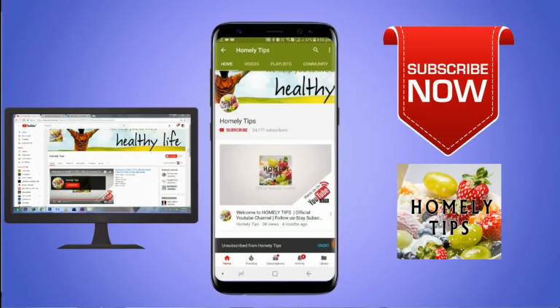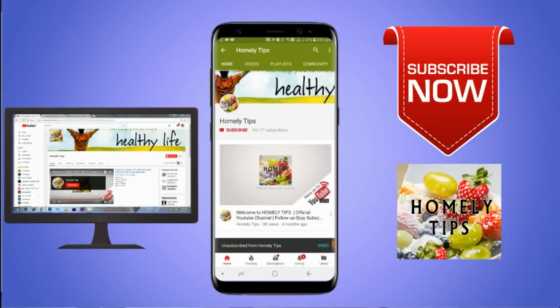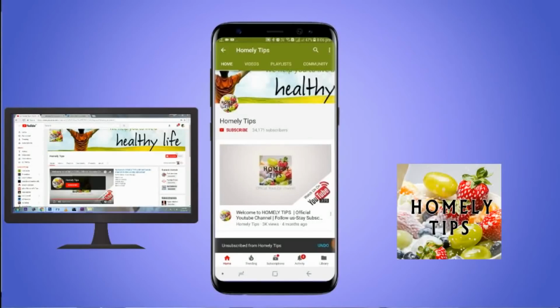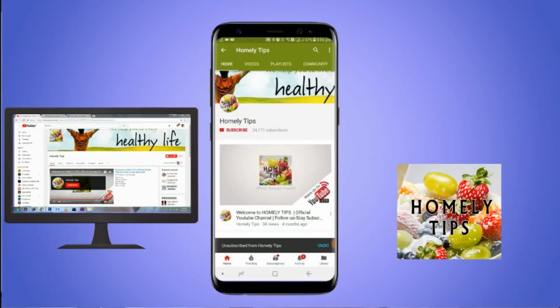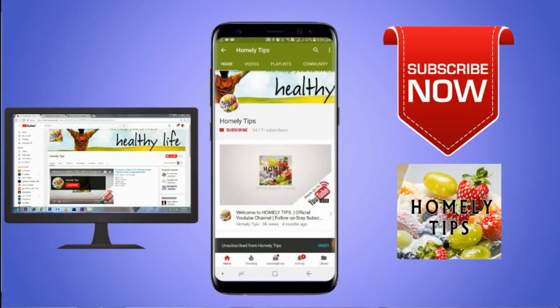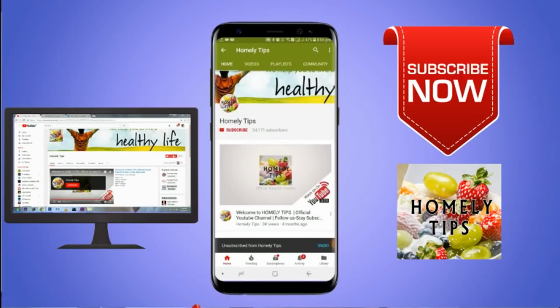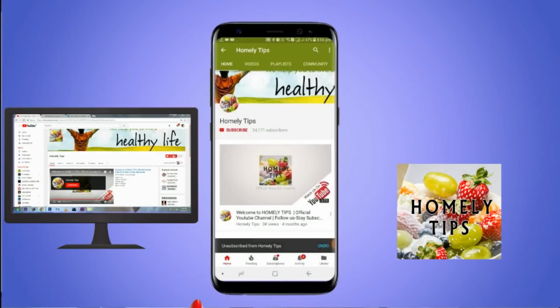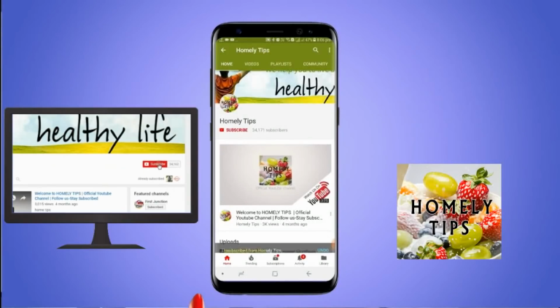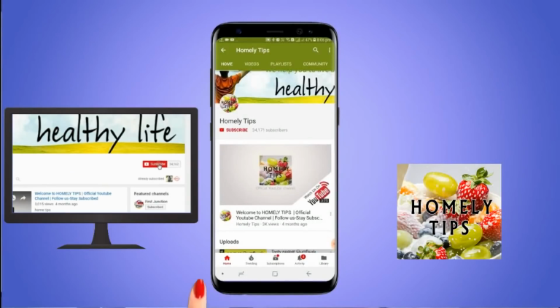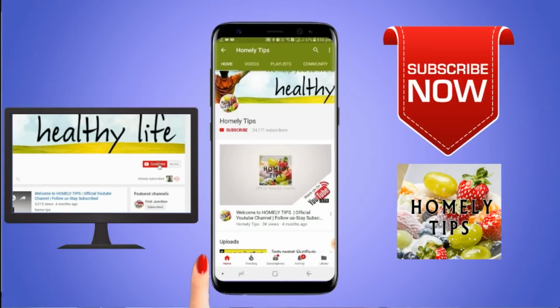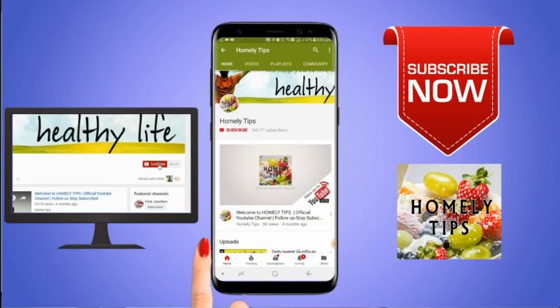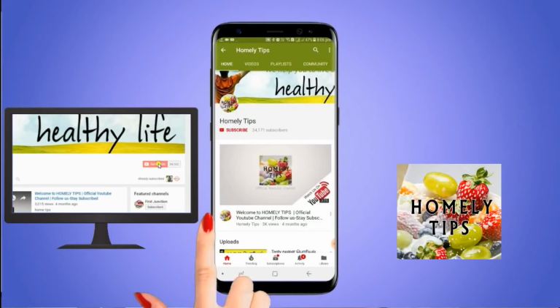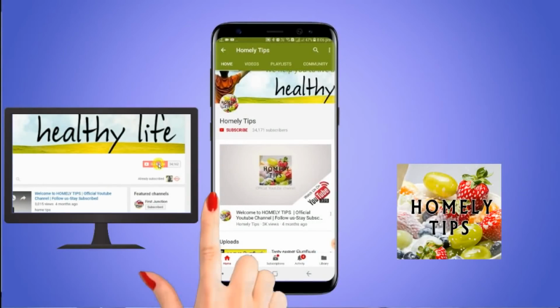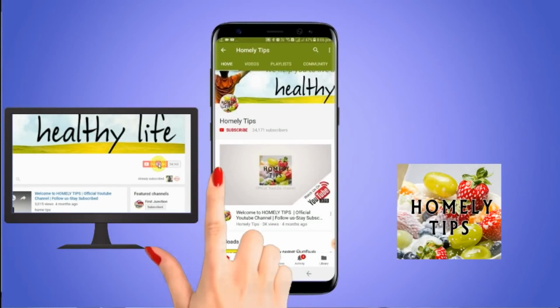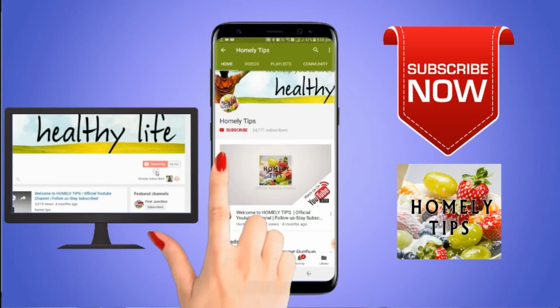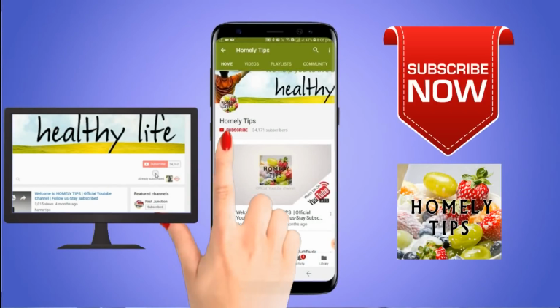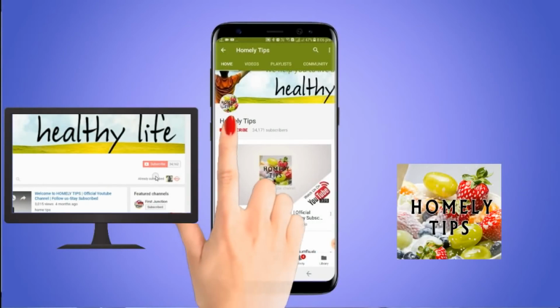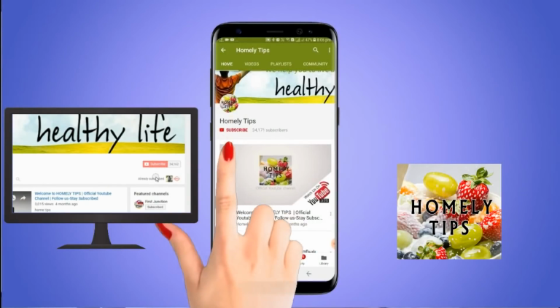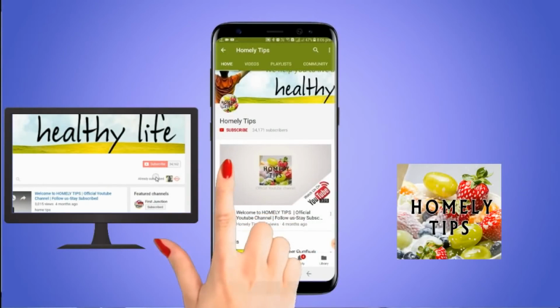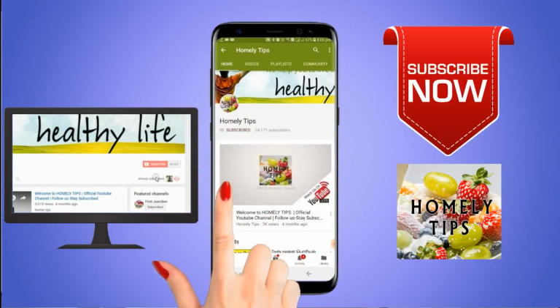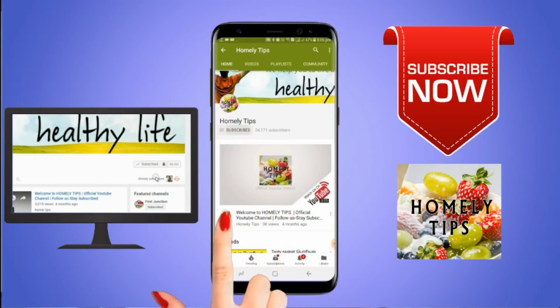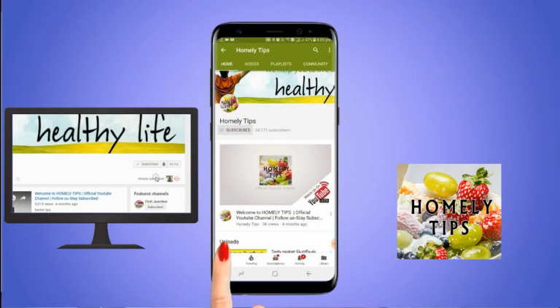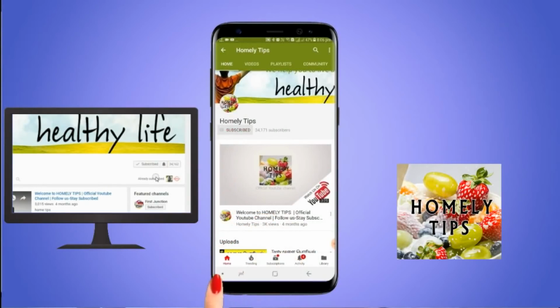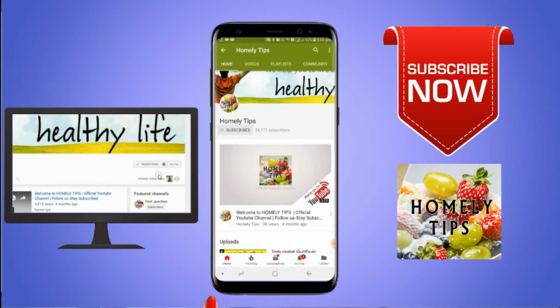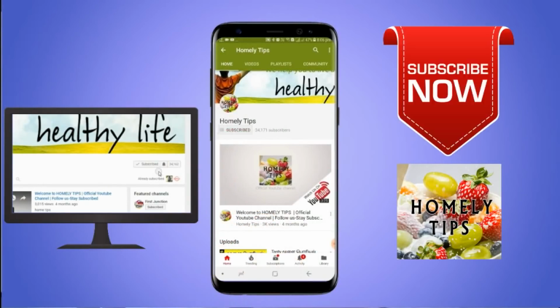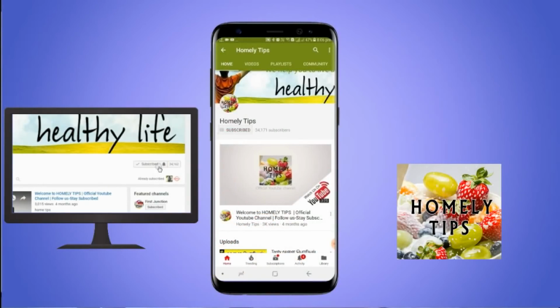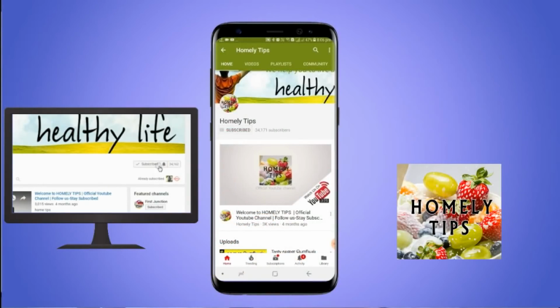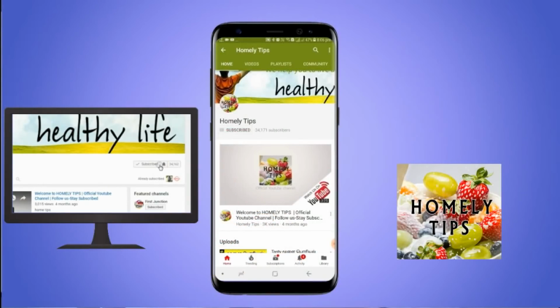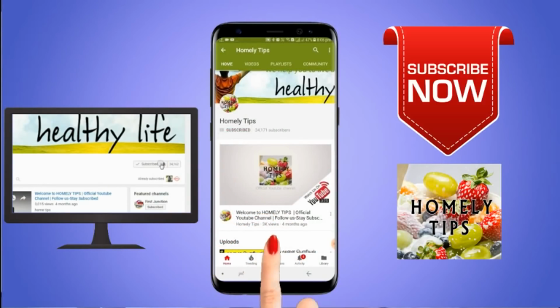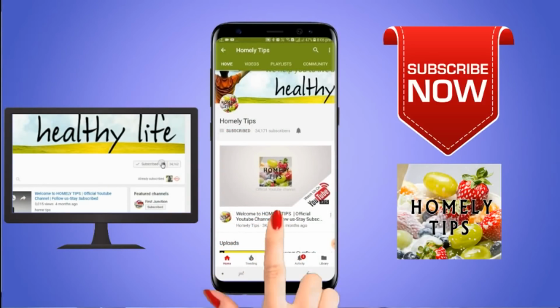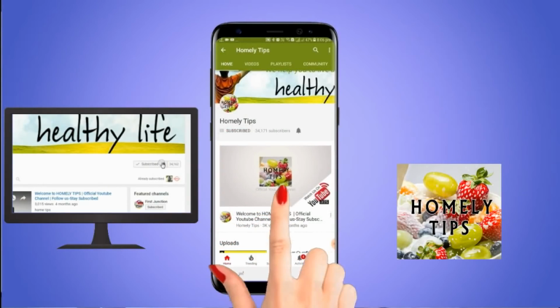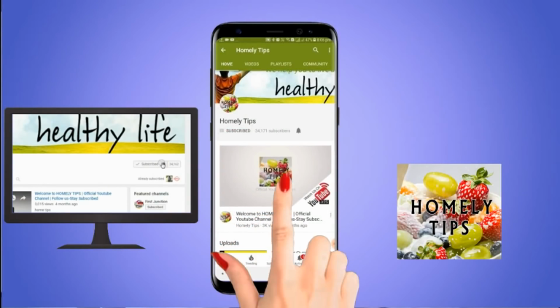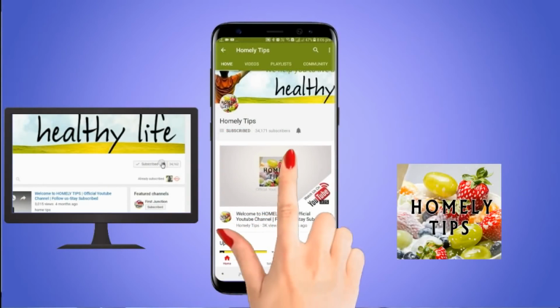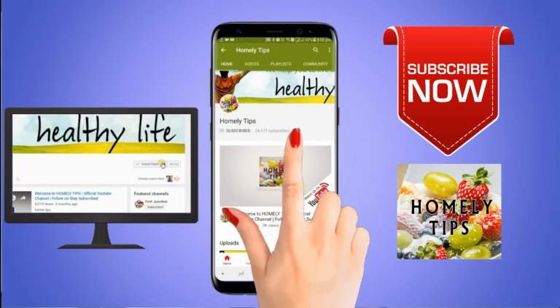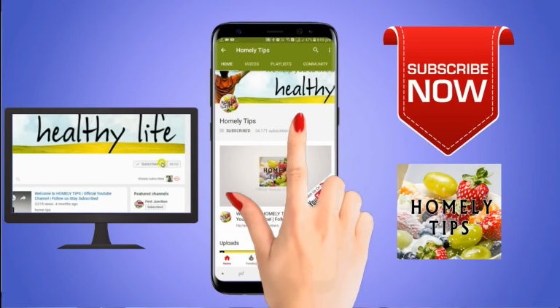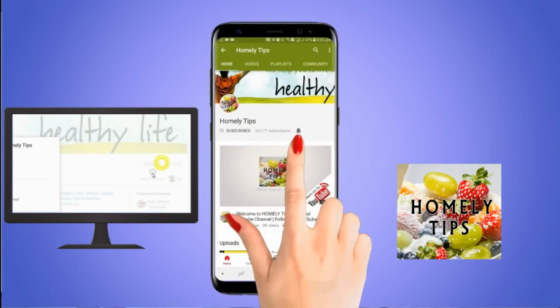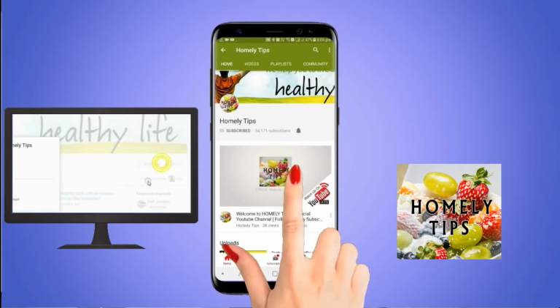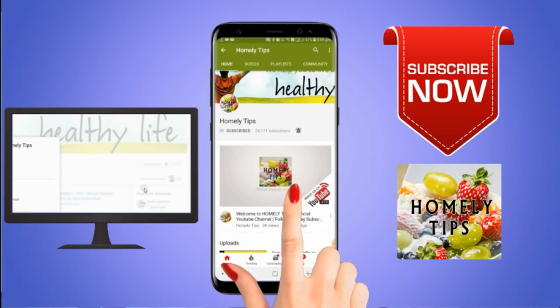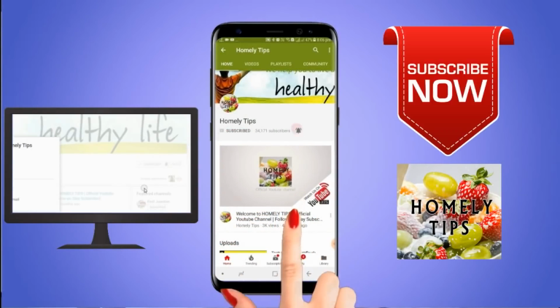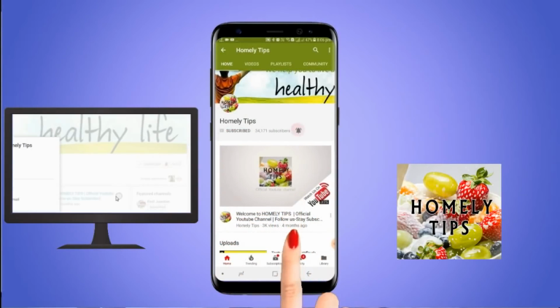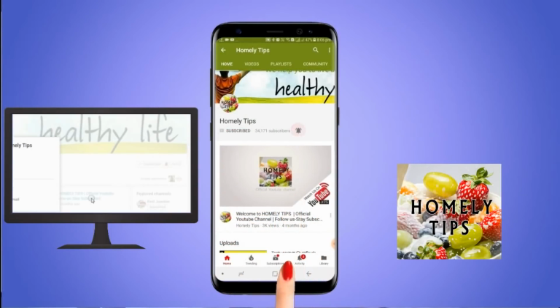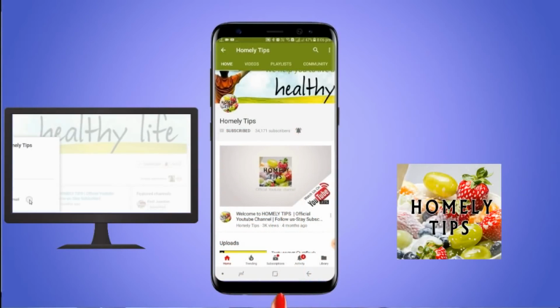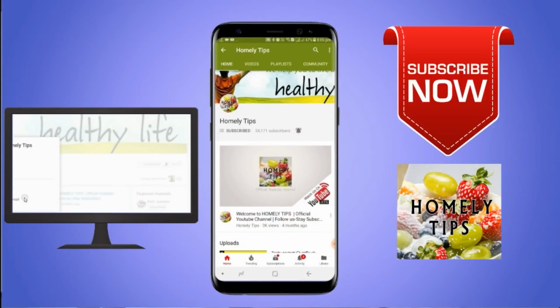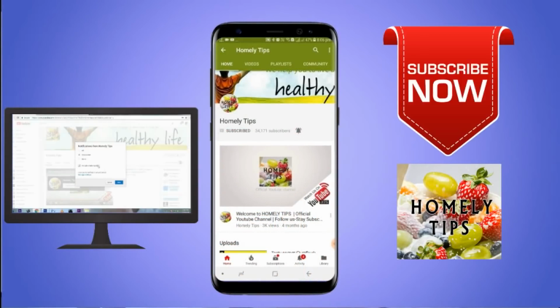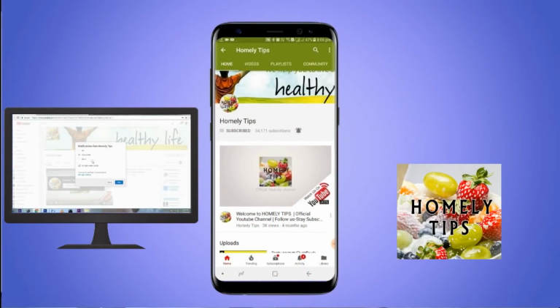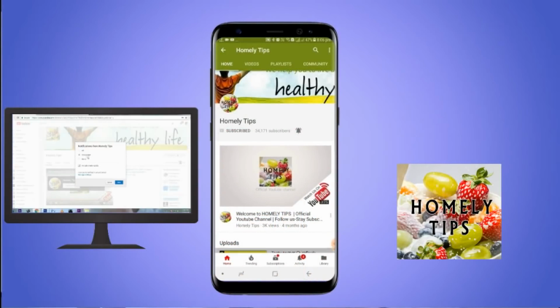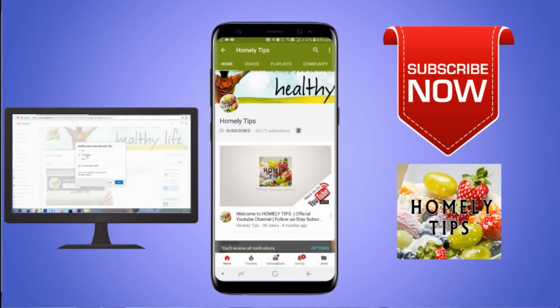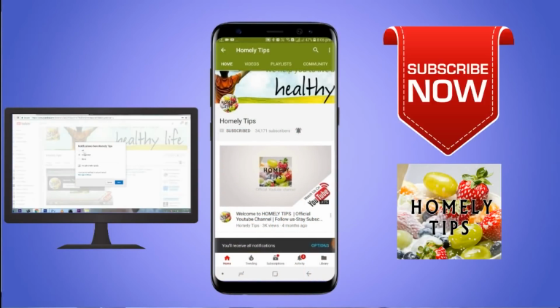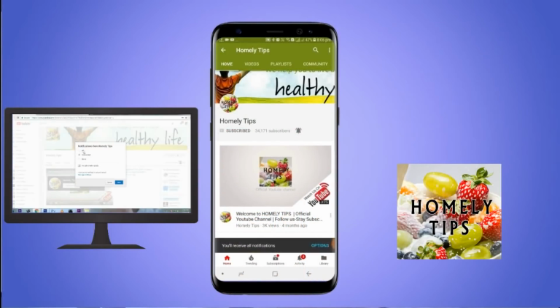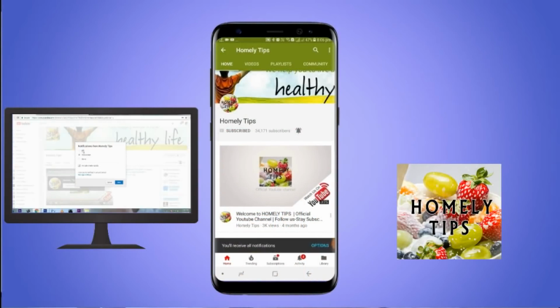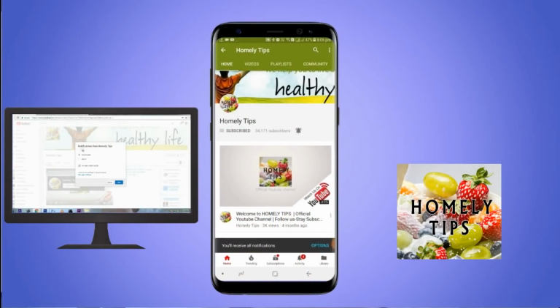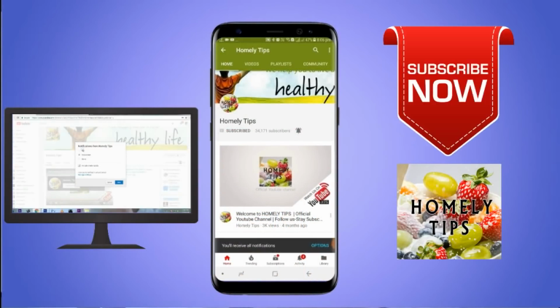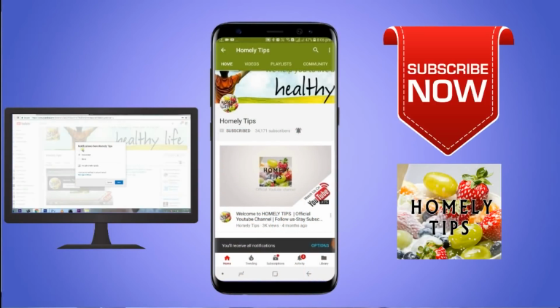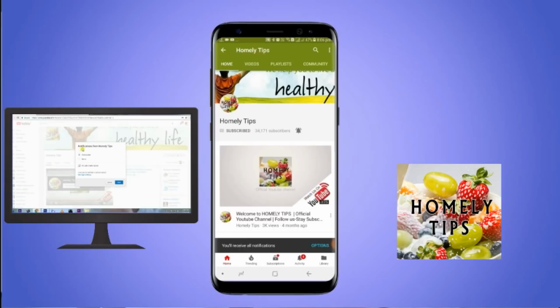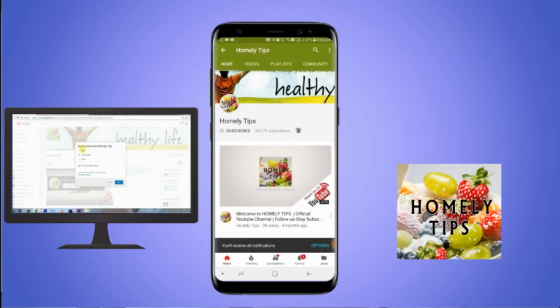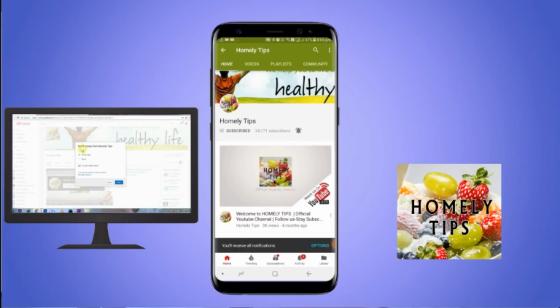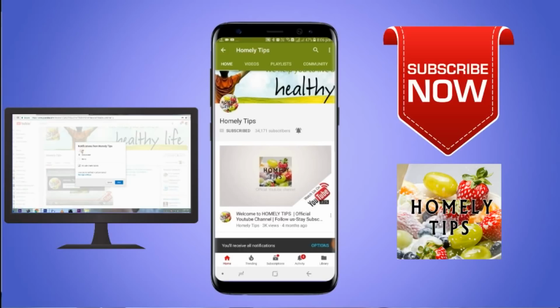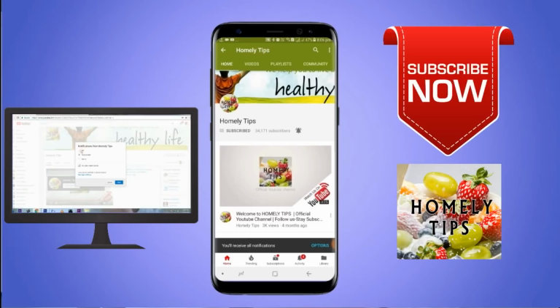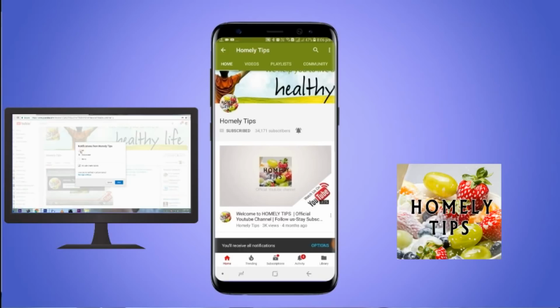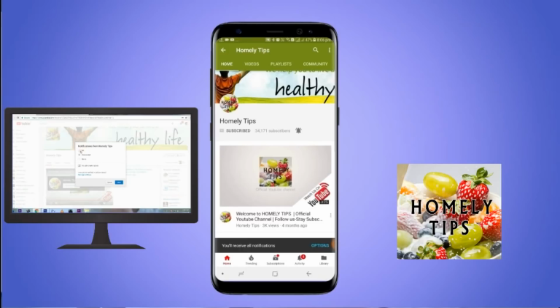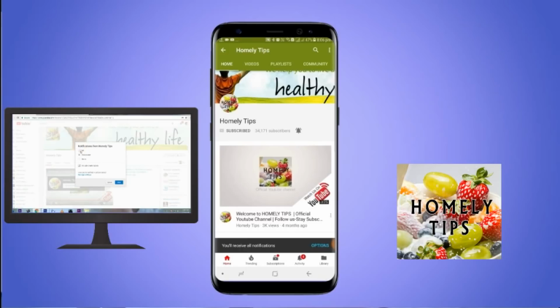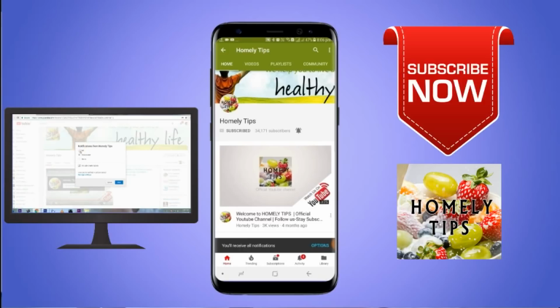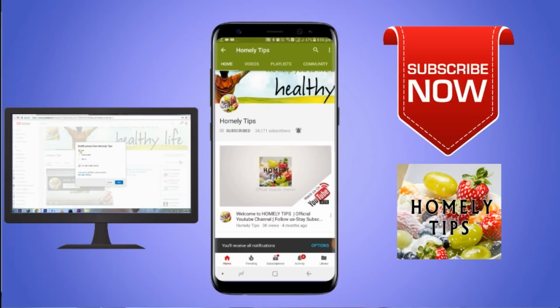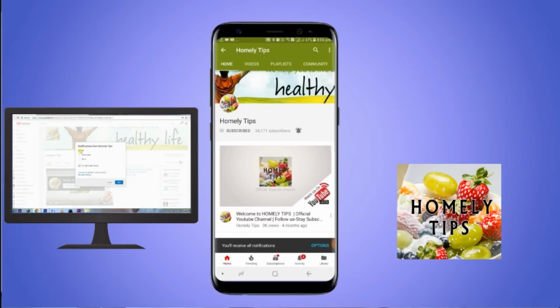If you want to subscribe, hit the bell button and click the bell button and subscribe to our channel.